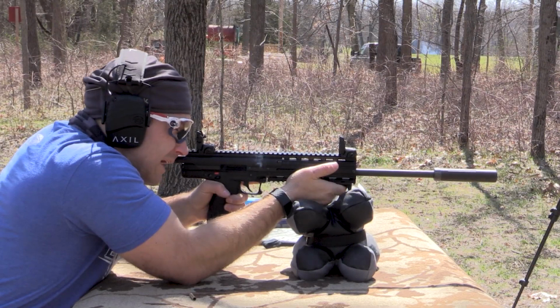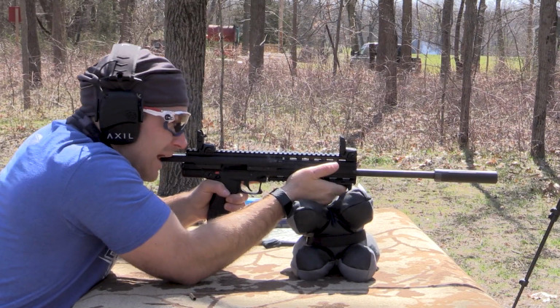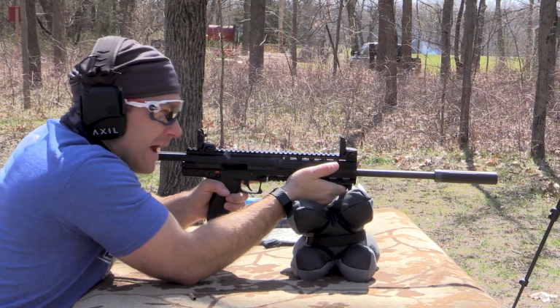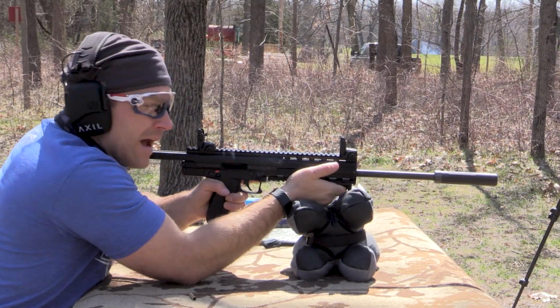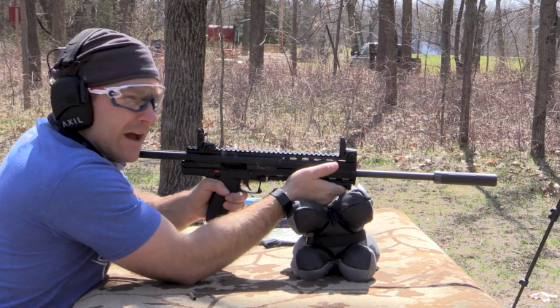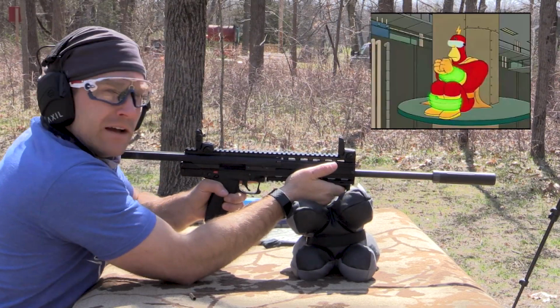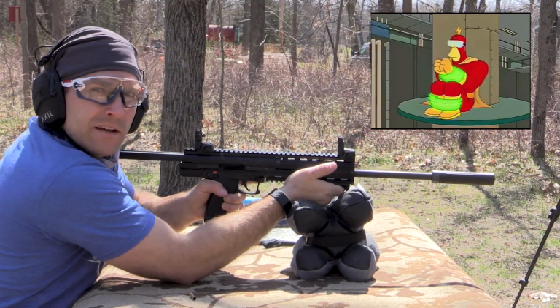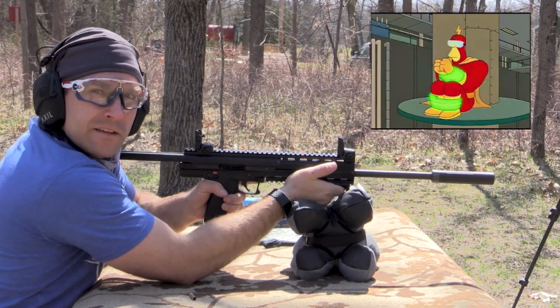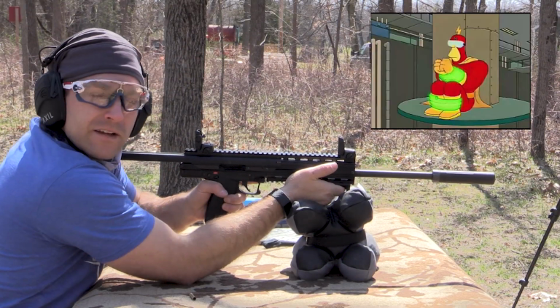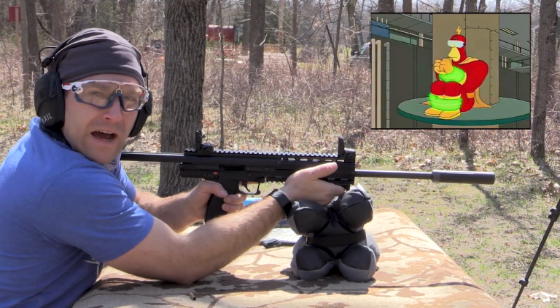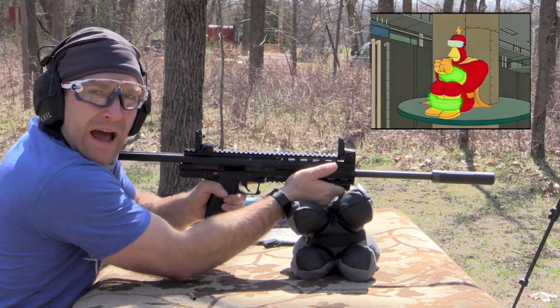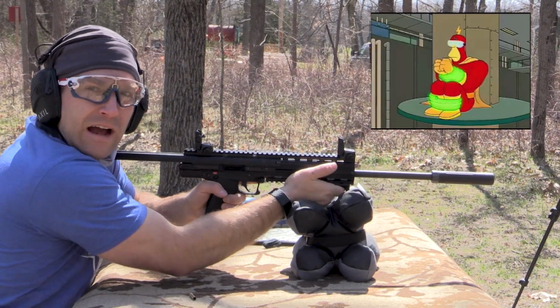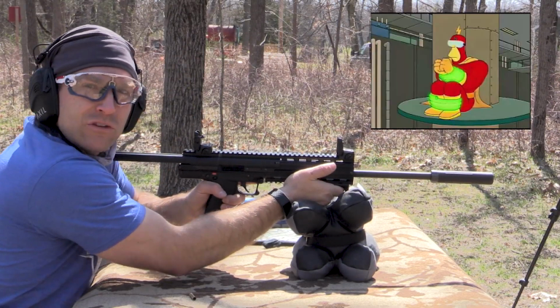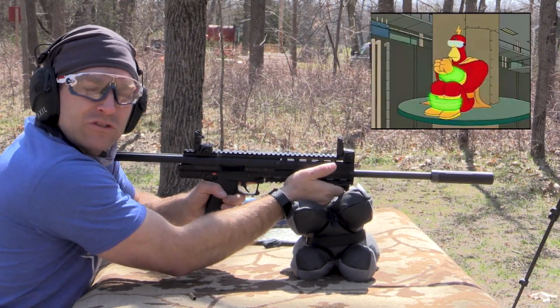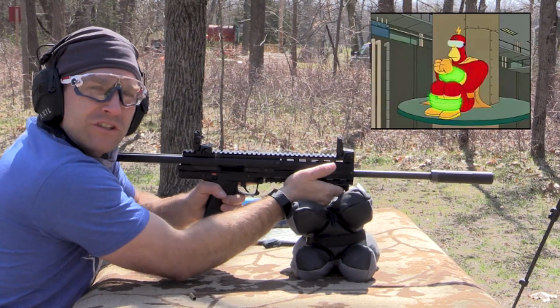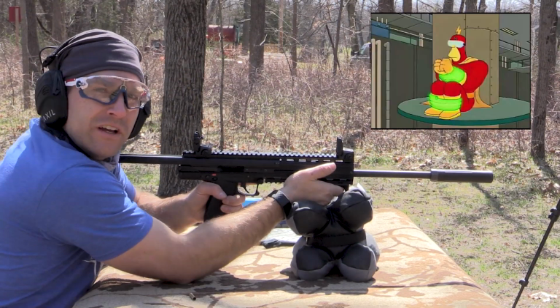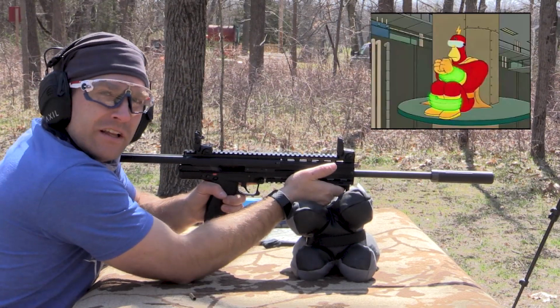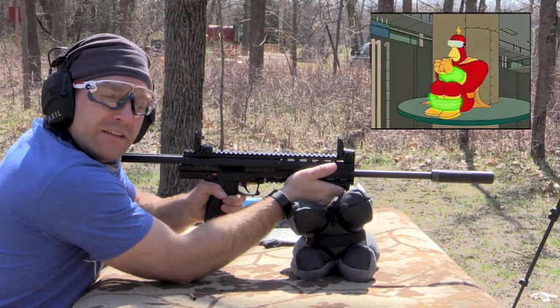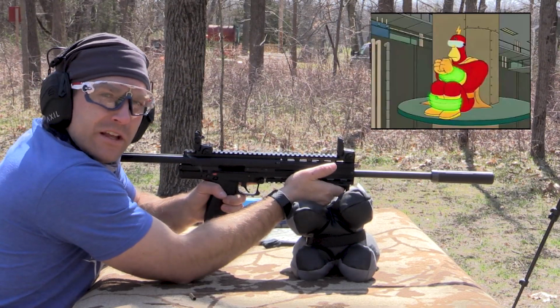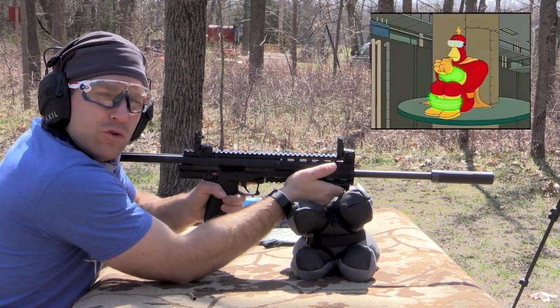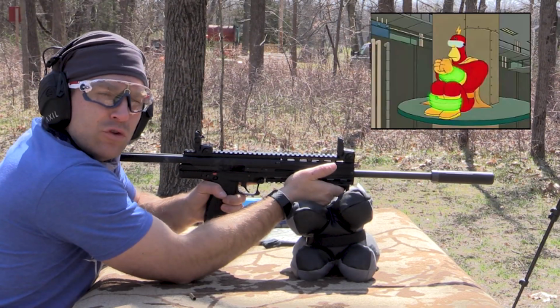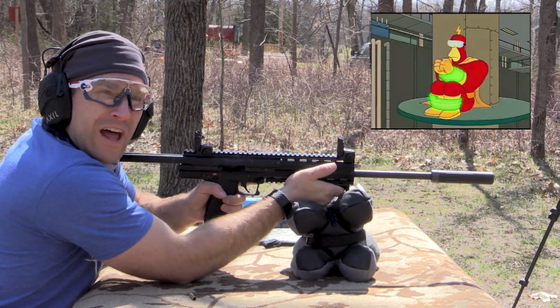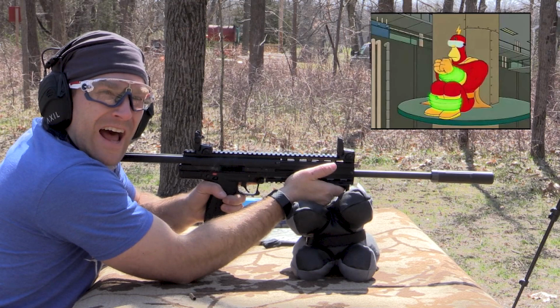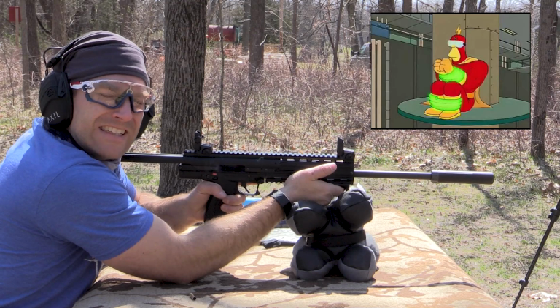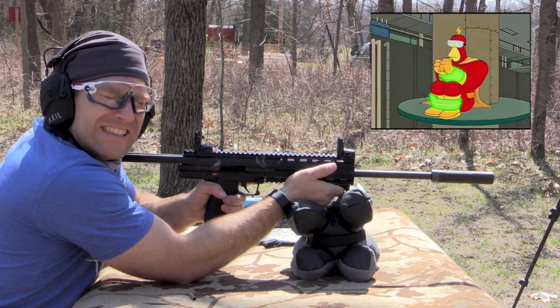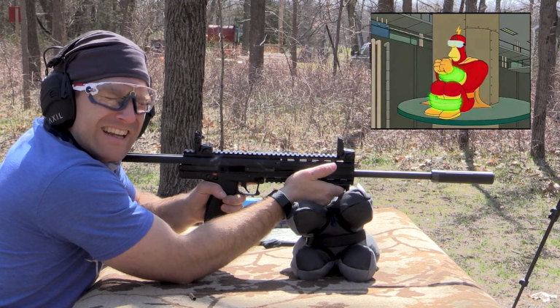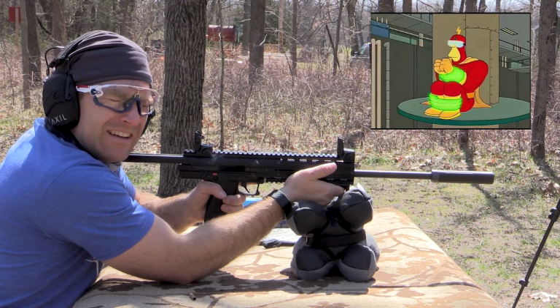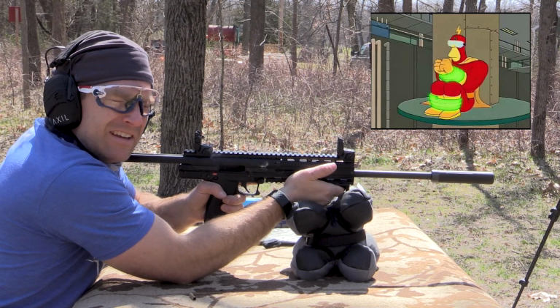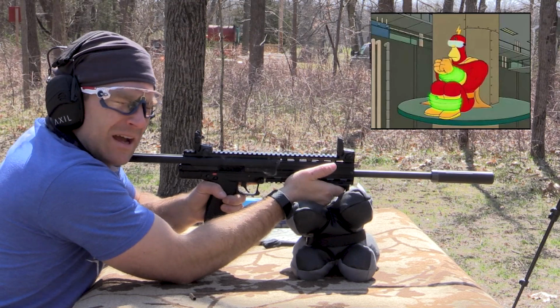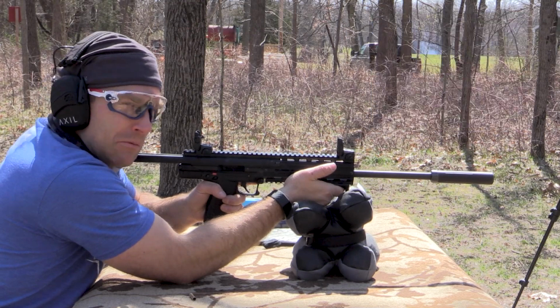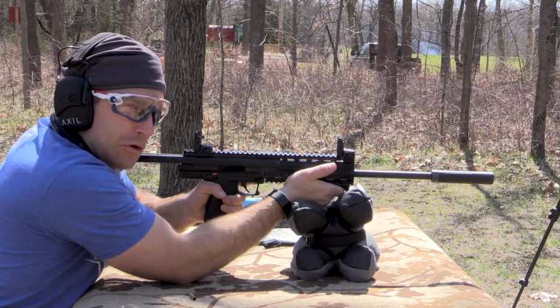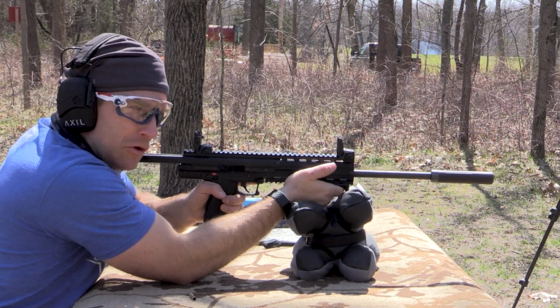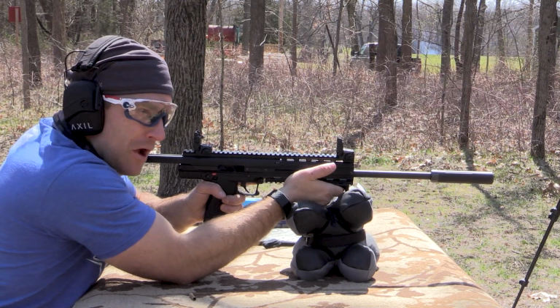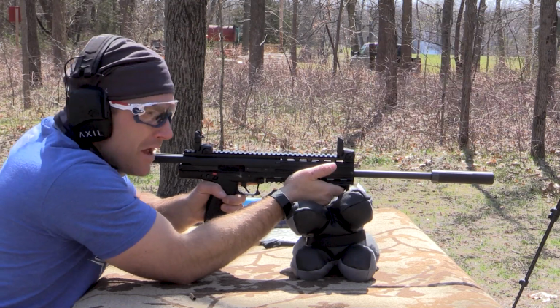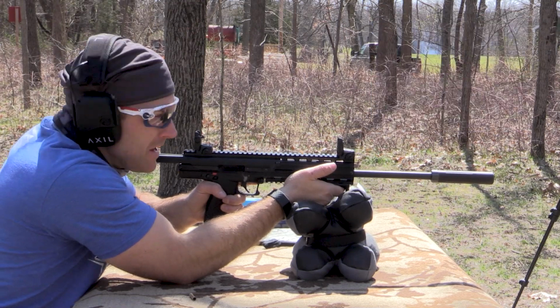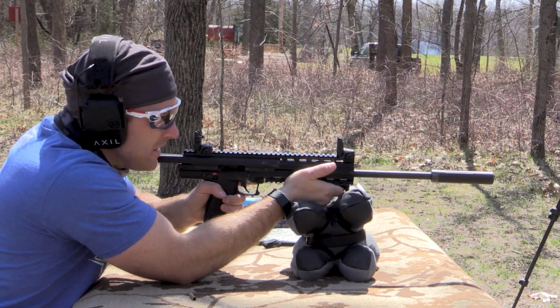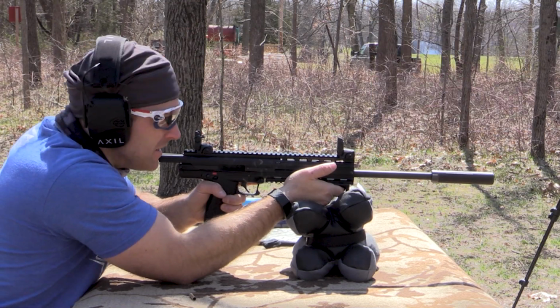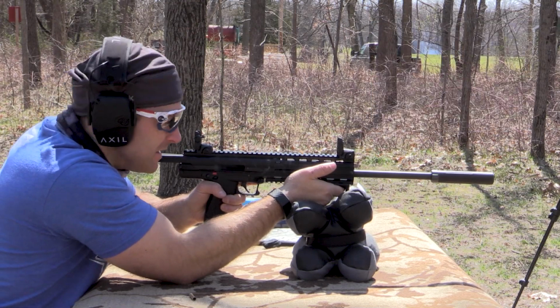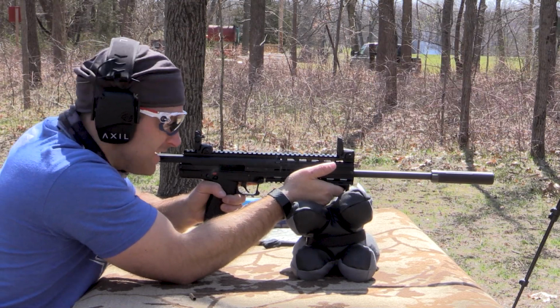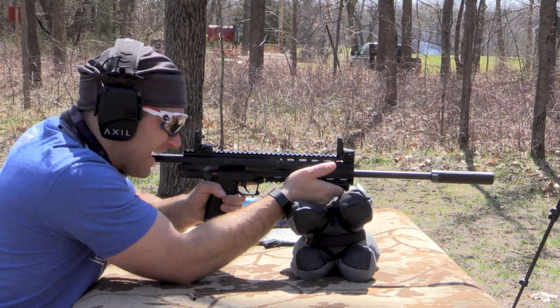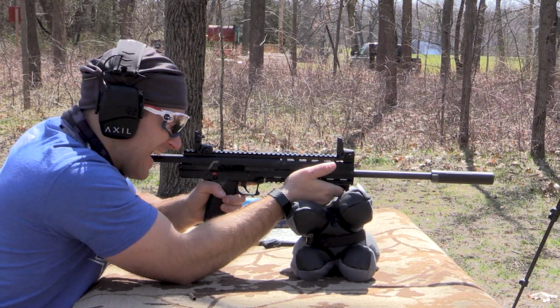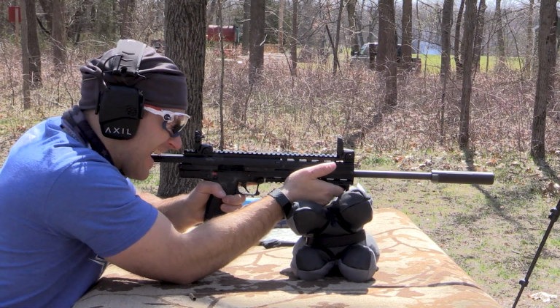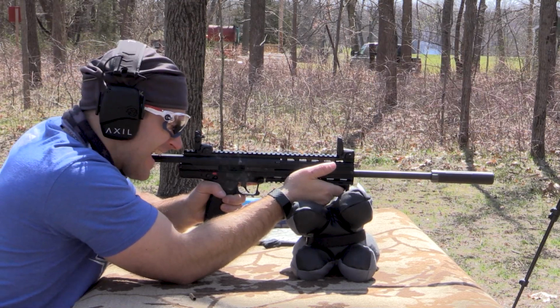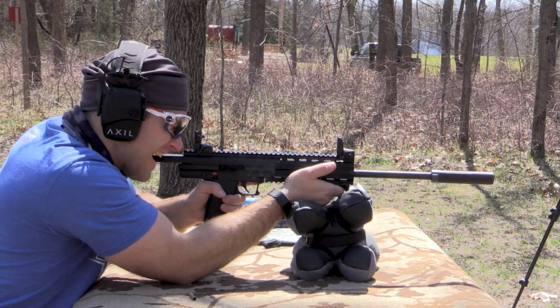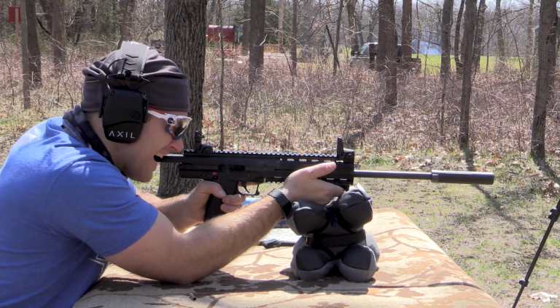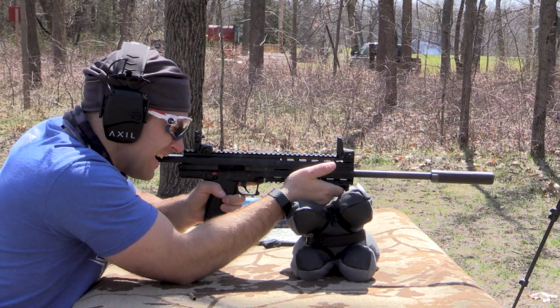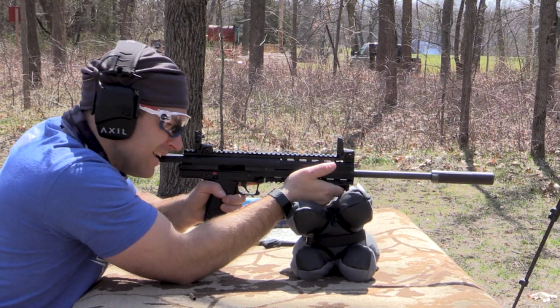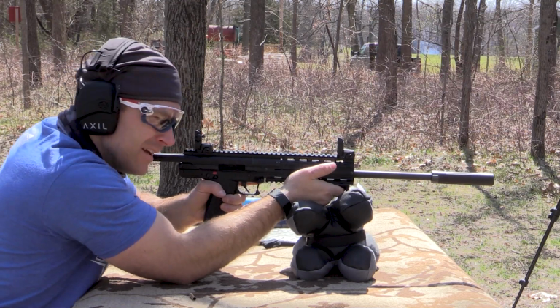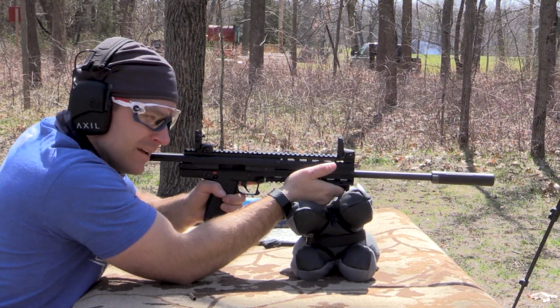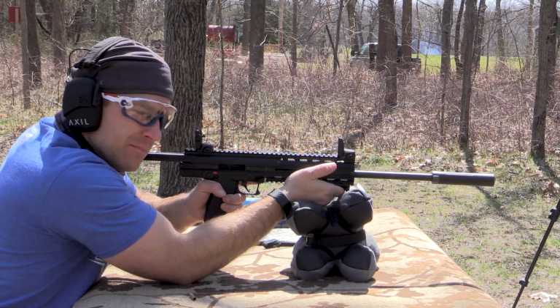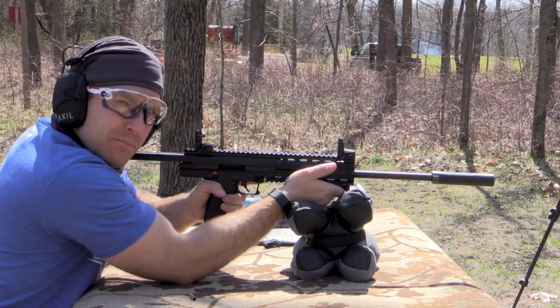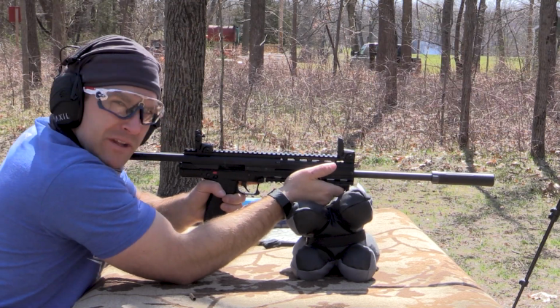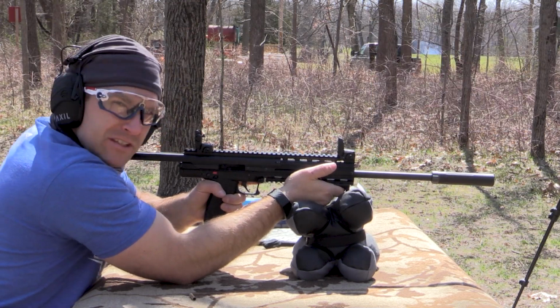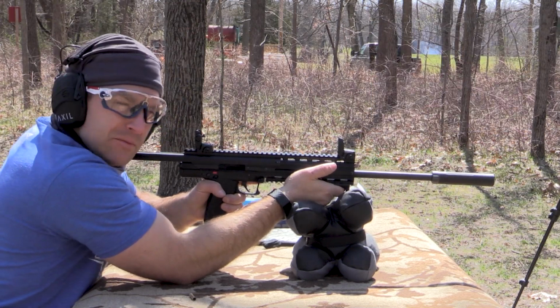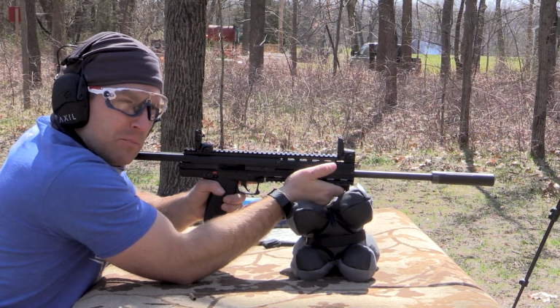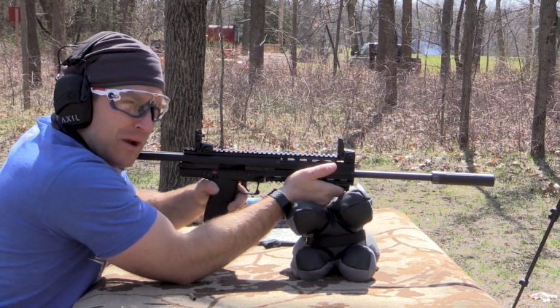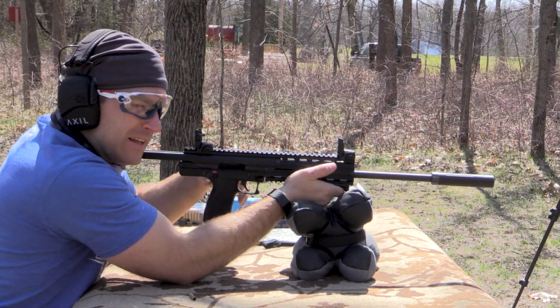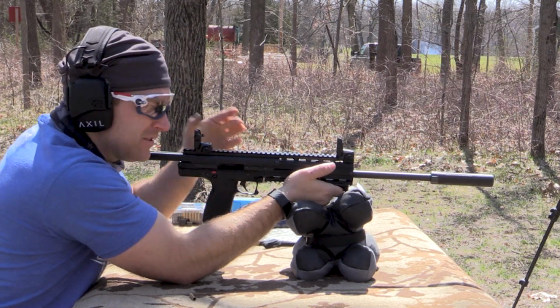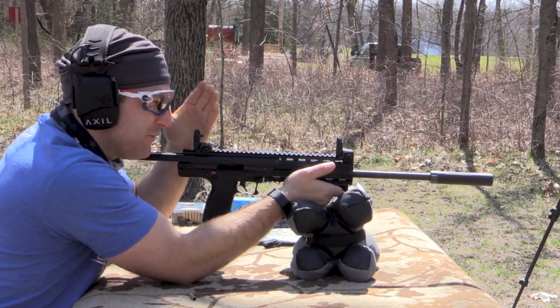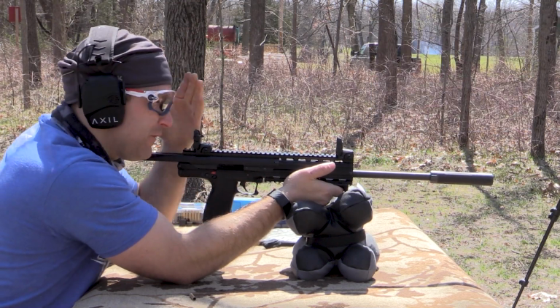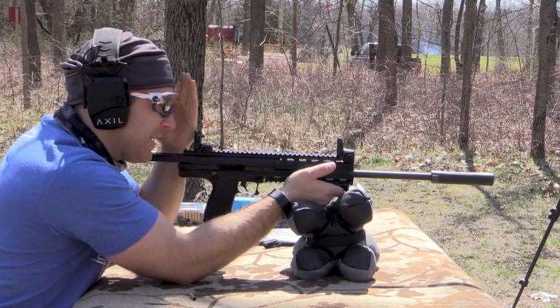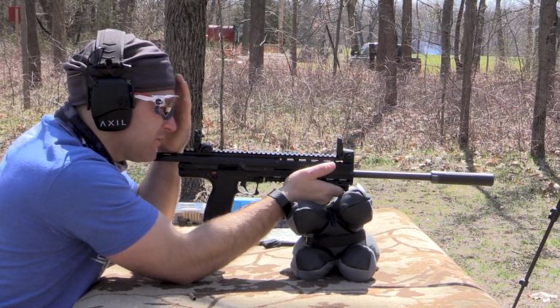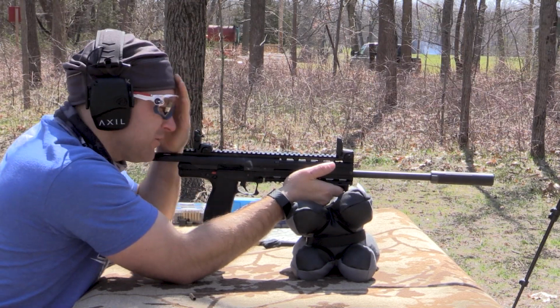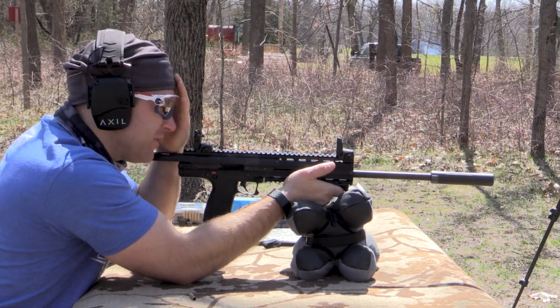The goggles — they do nothing! I'm crying. Needs a brass deflector.